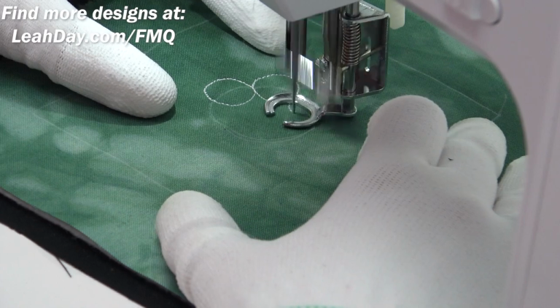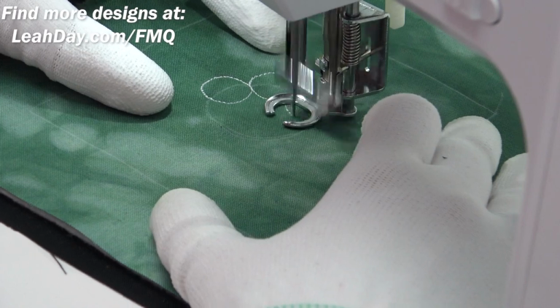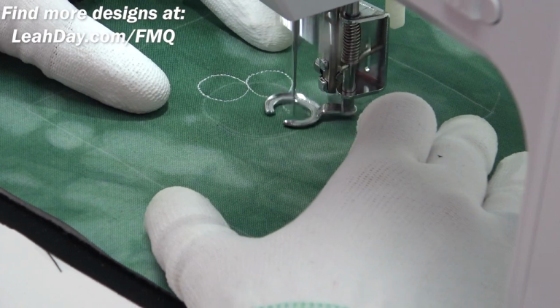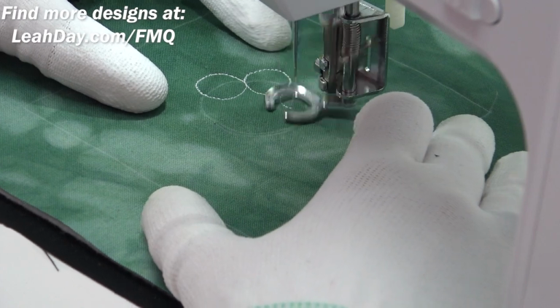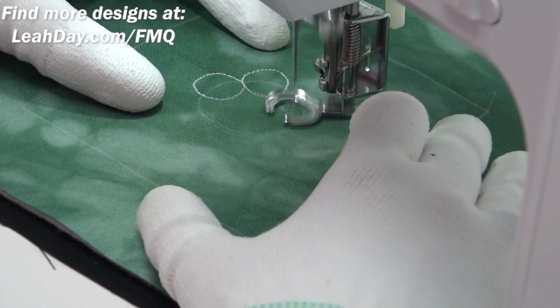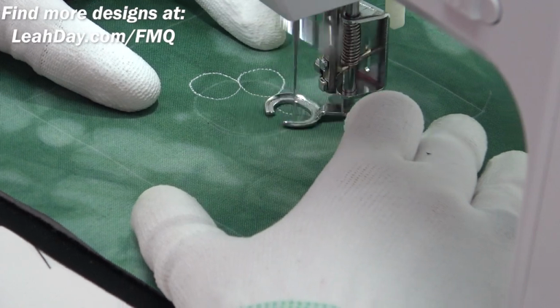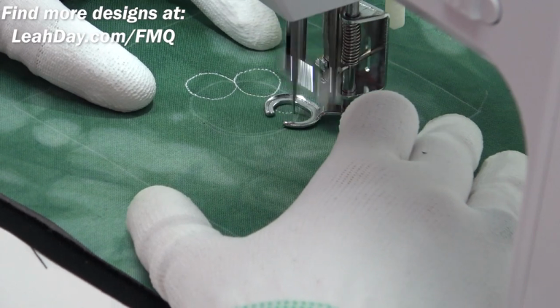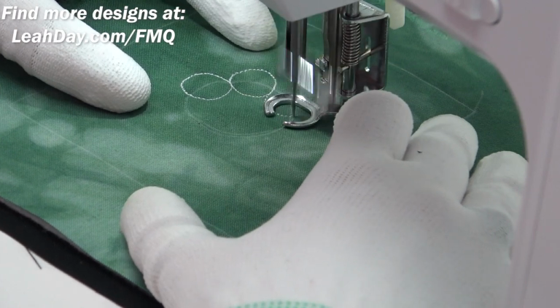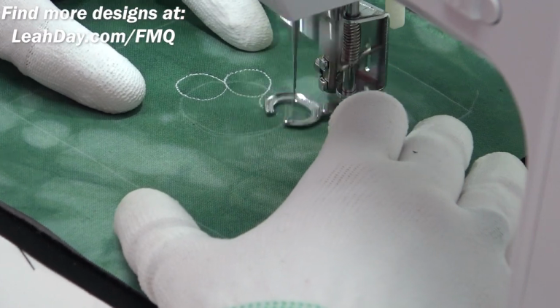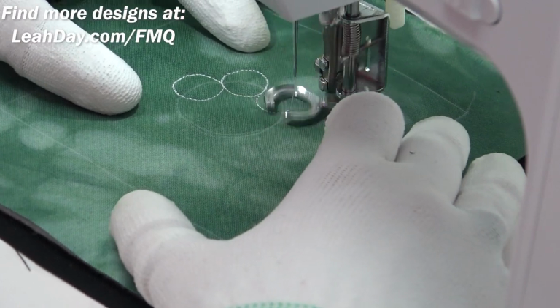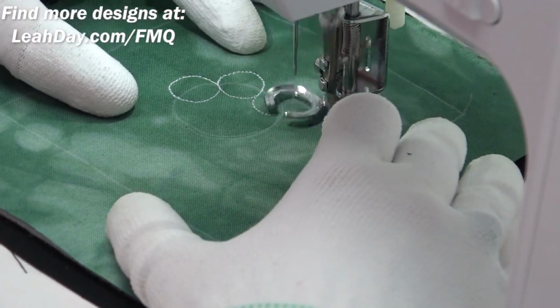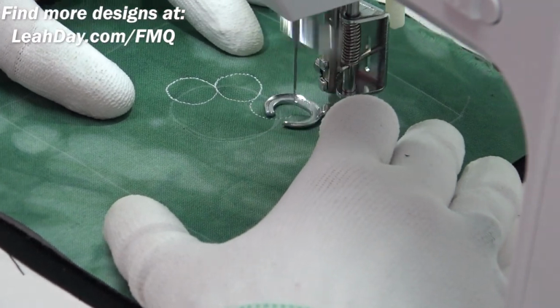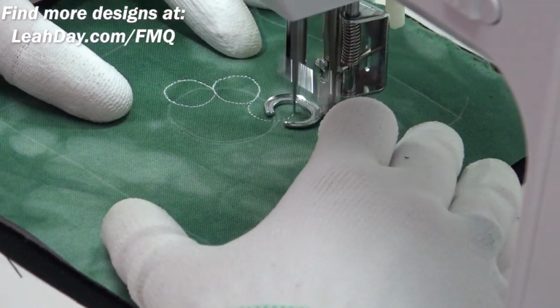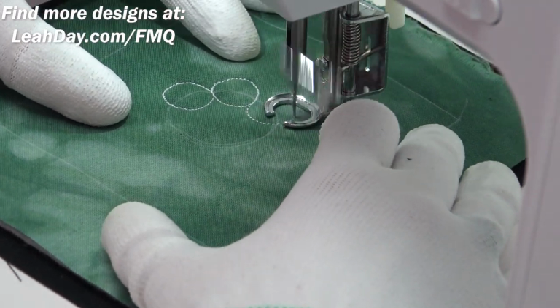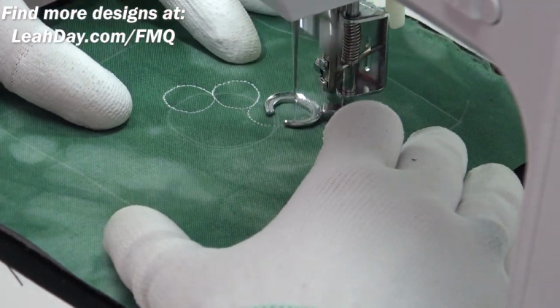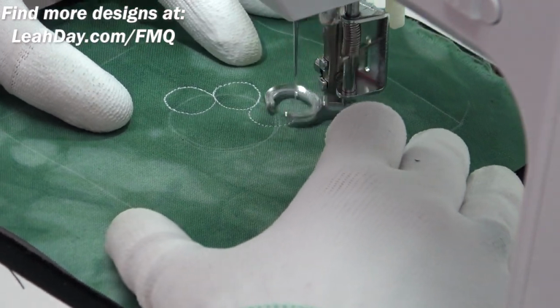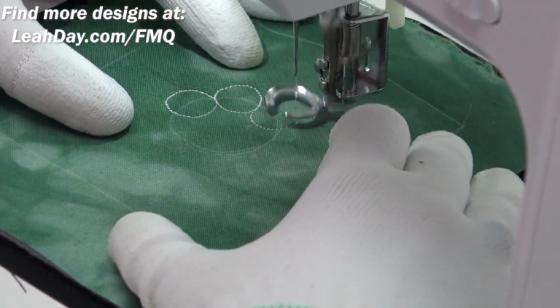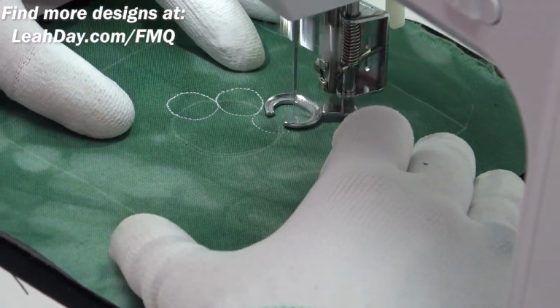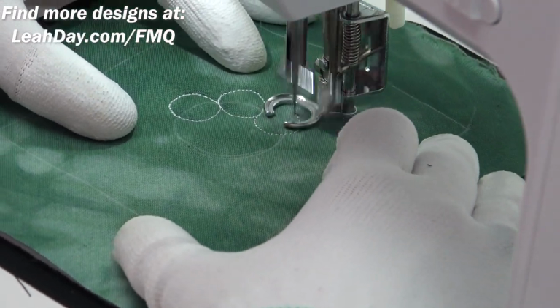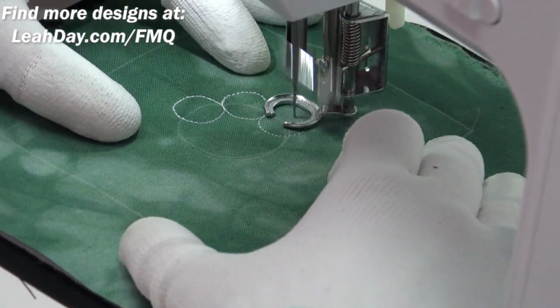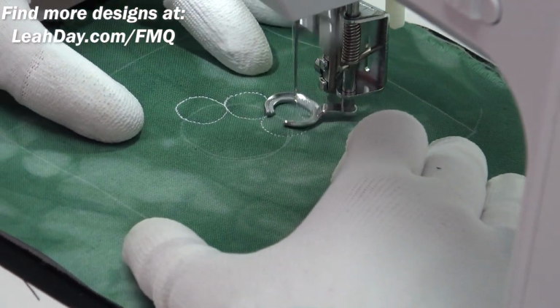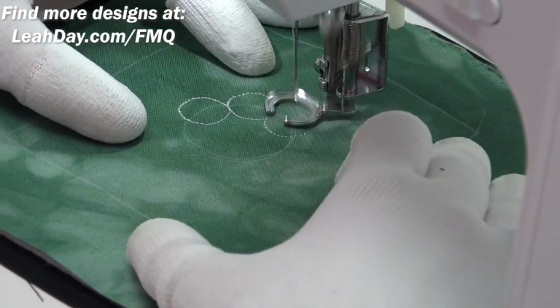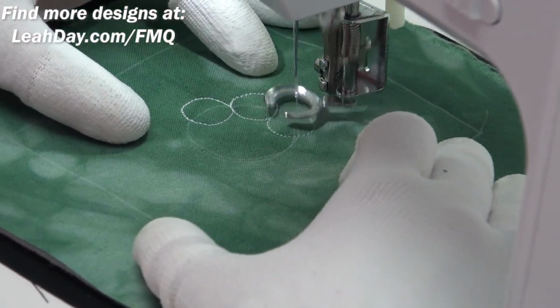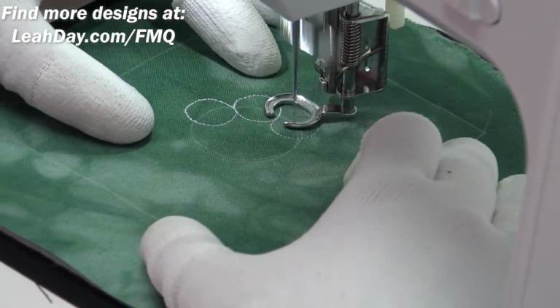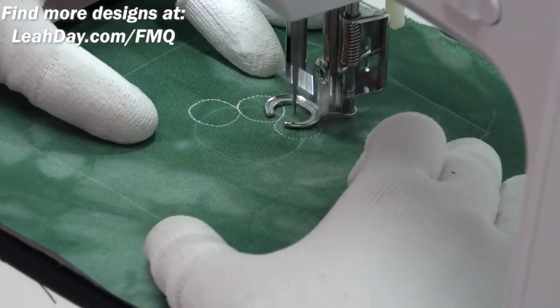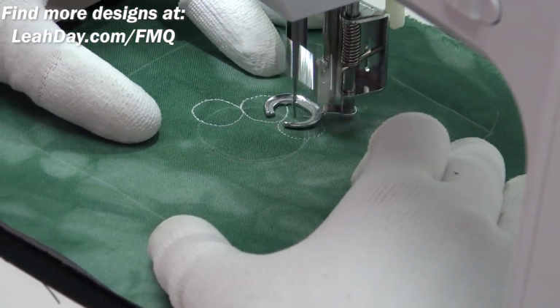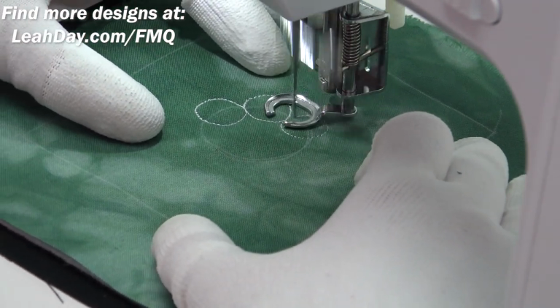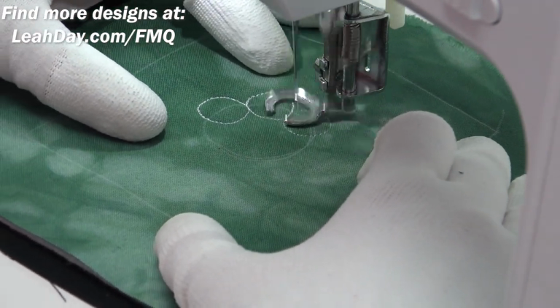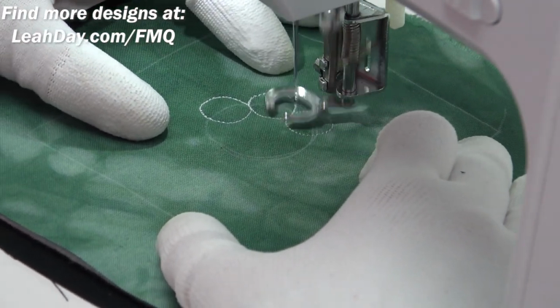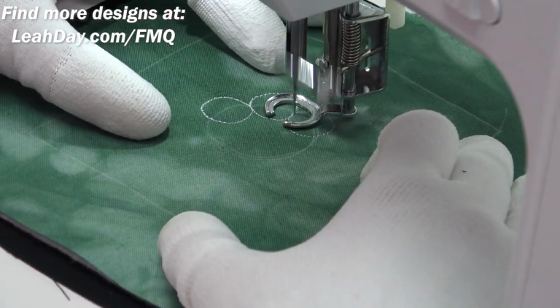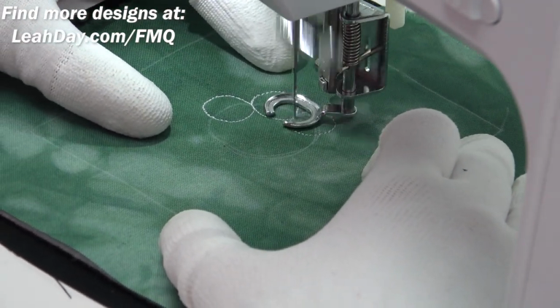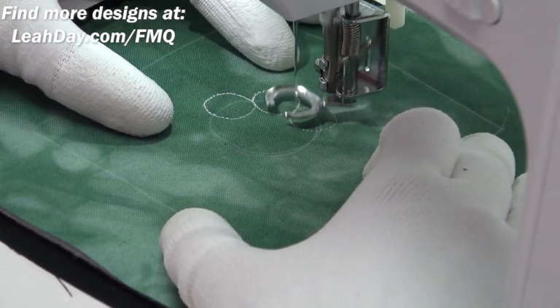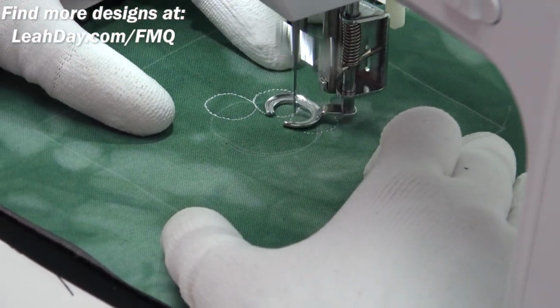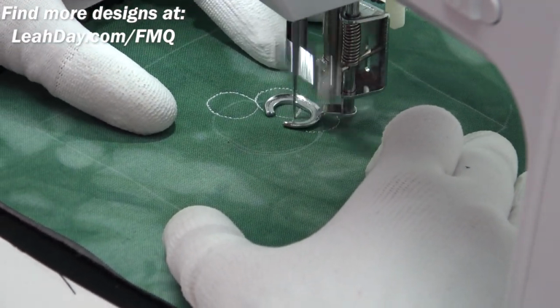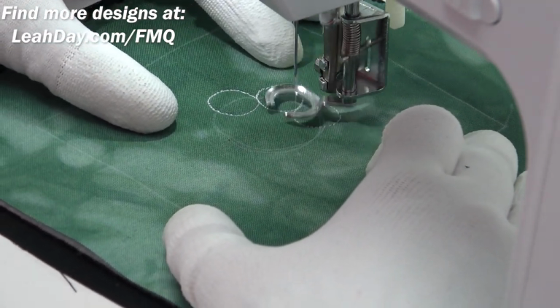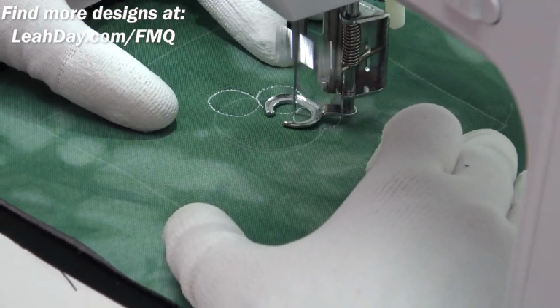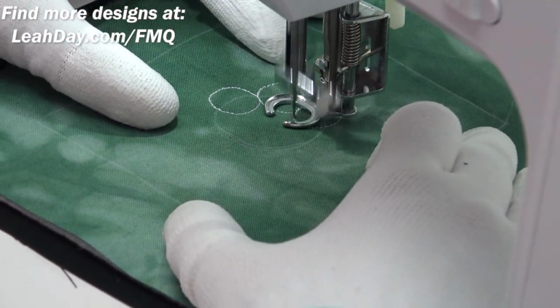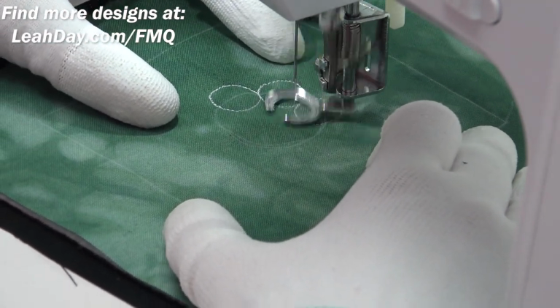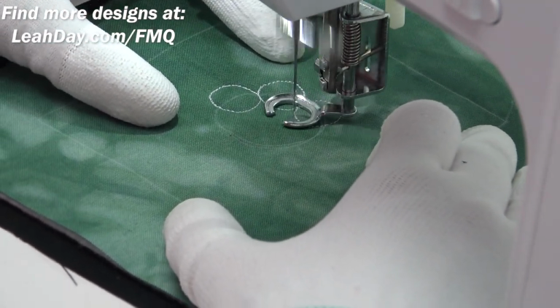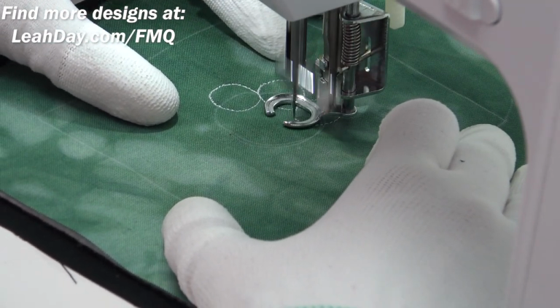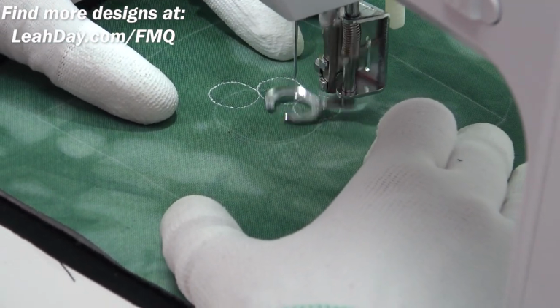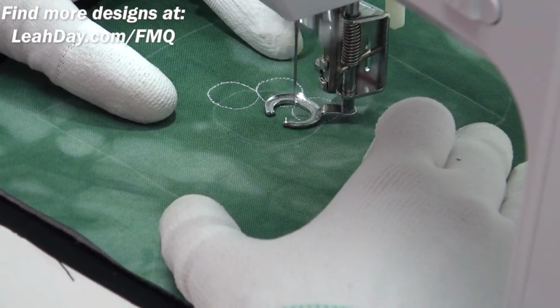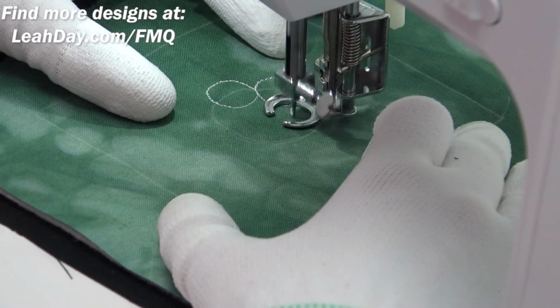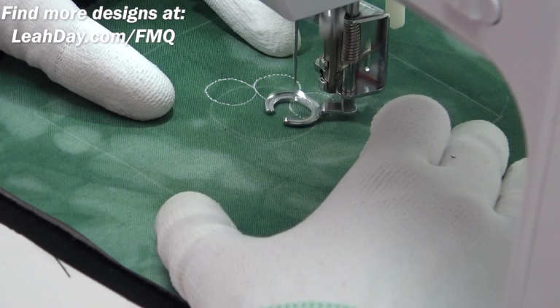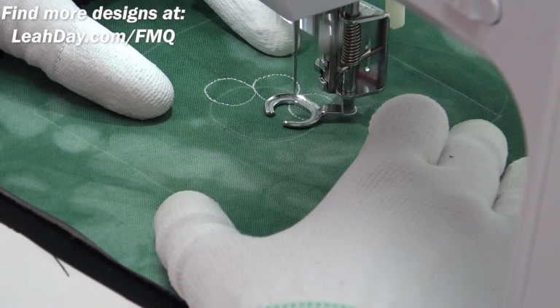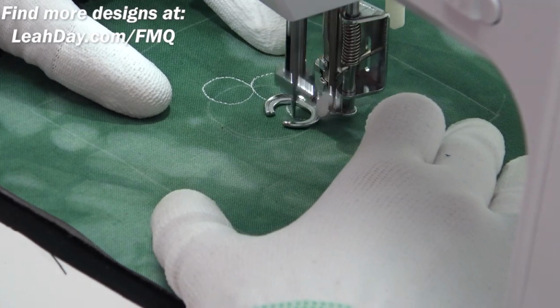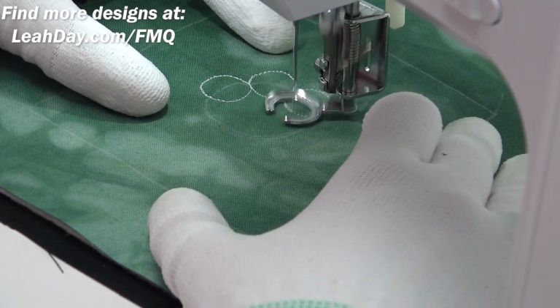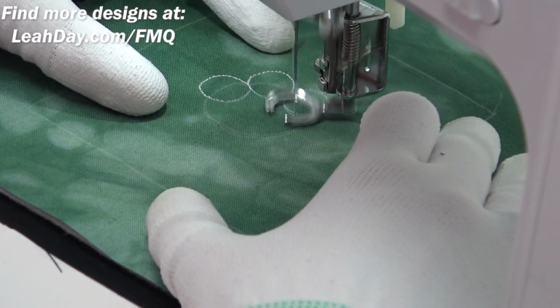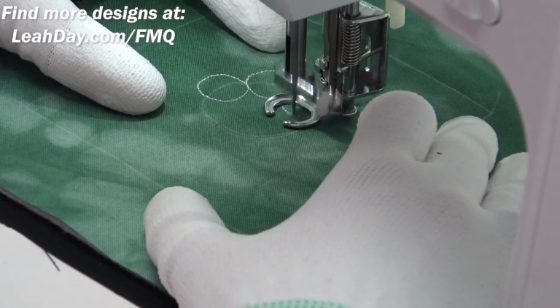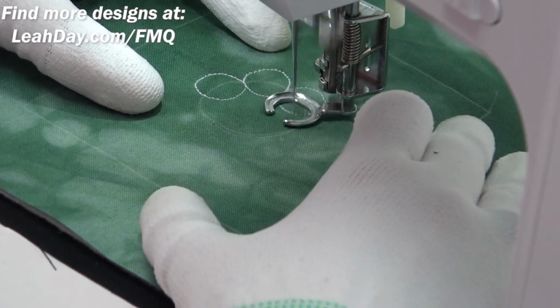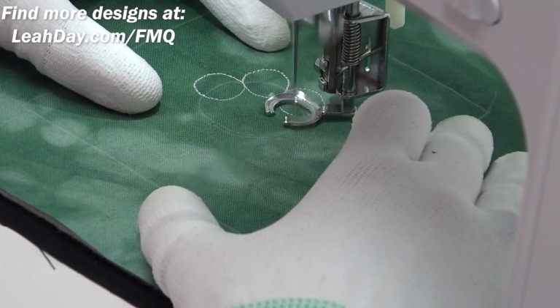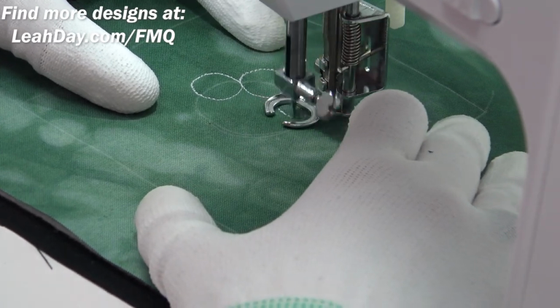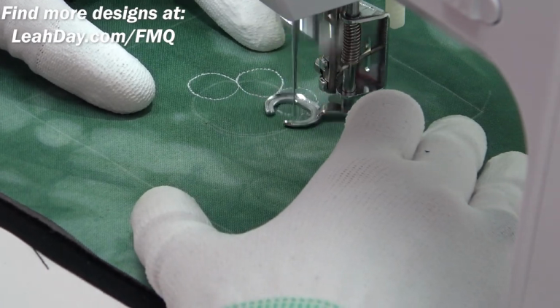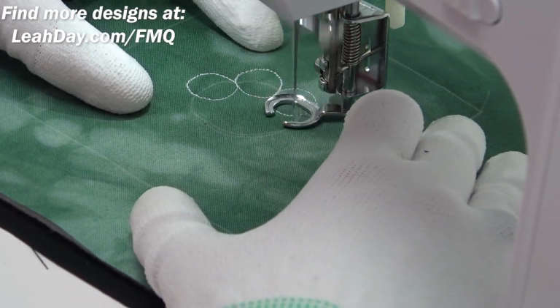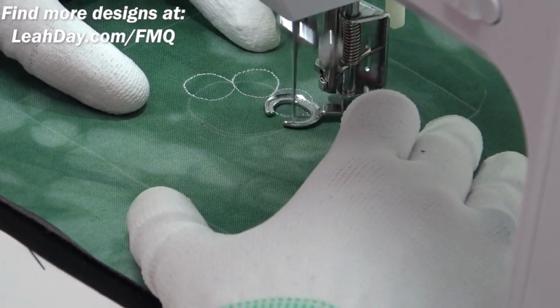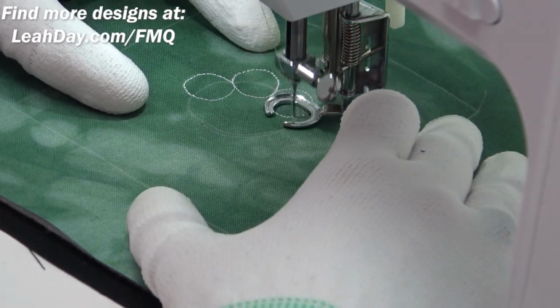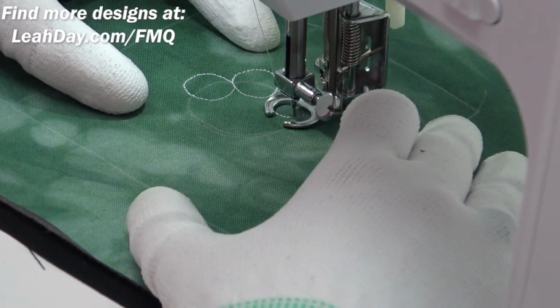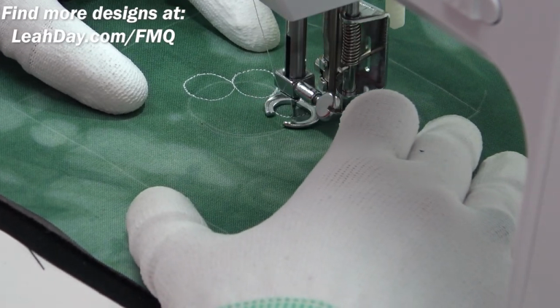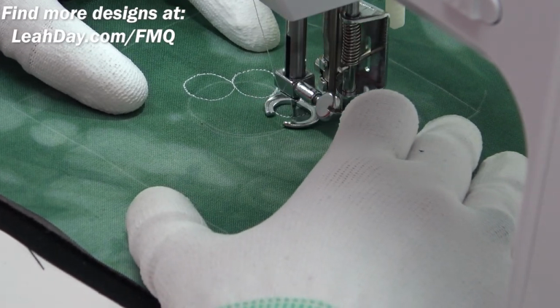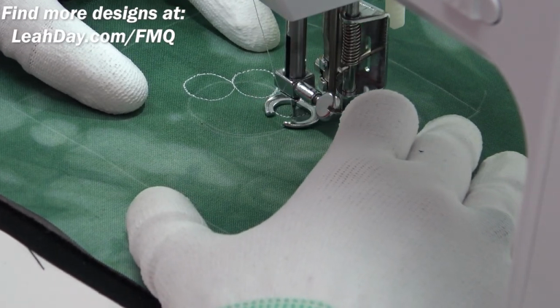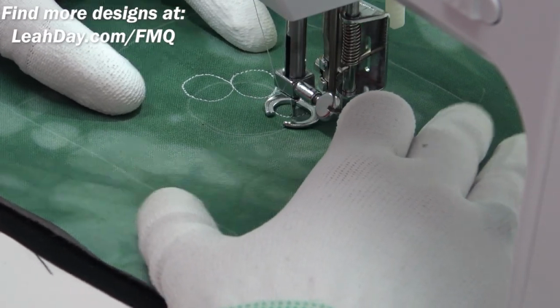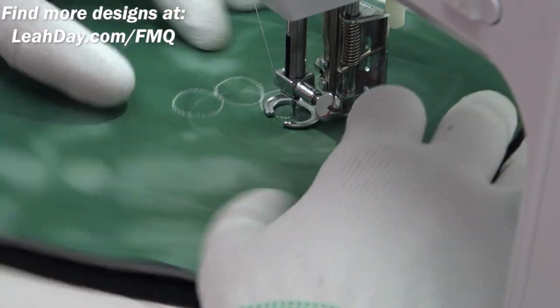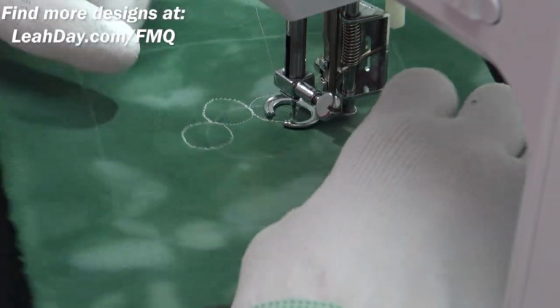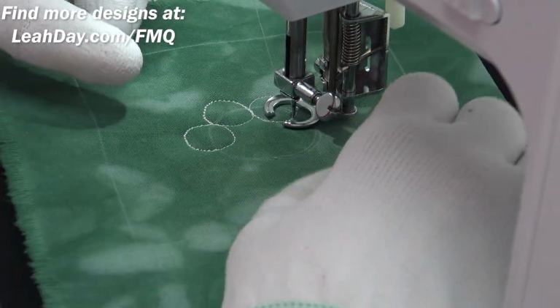Hello, my quilting friends. My name is Leah Day and welcome to this free motion quilting tutorial for Fiery Comet Flower.